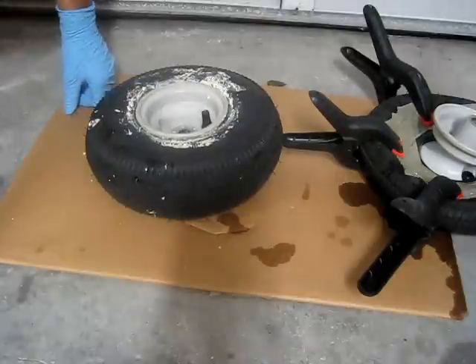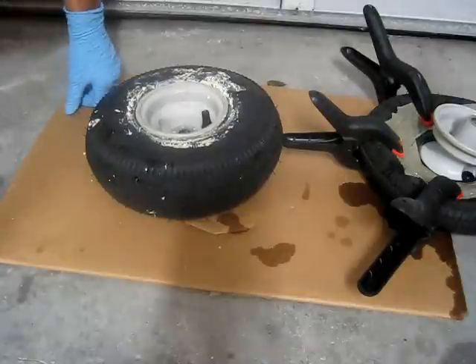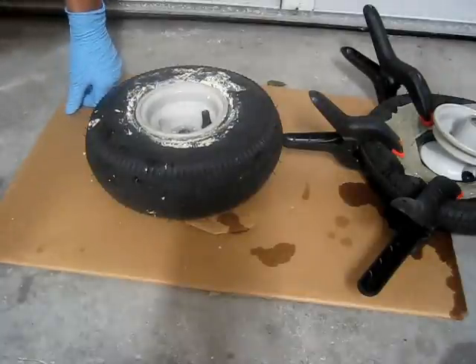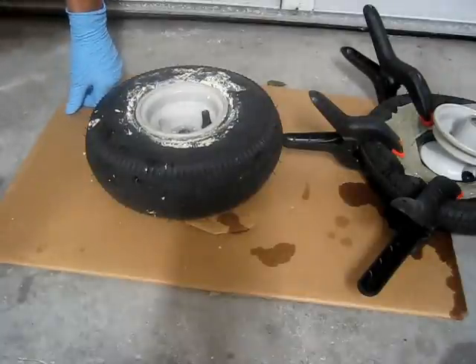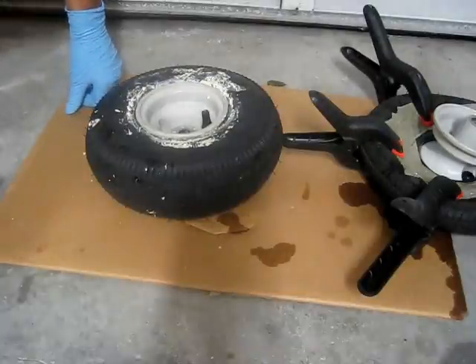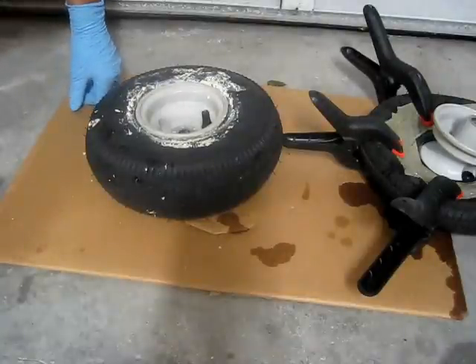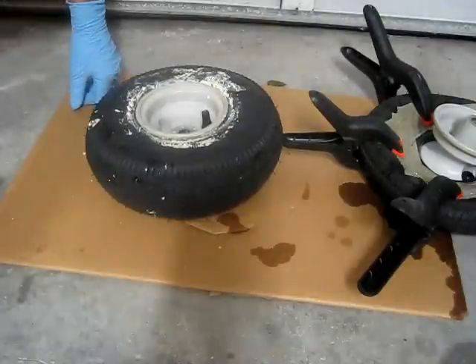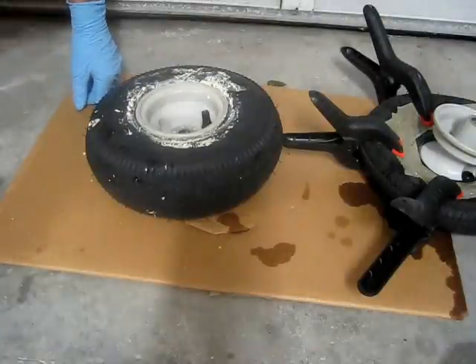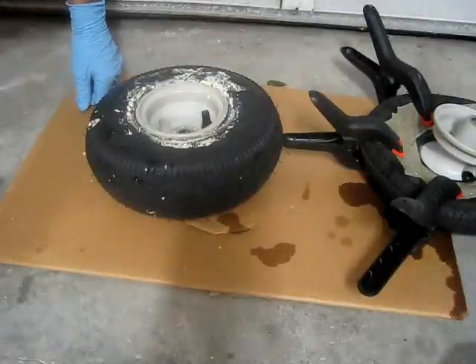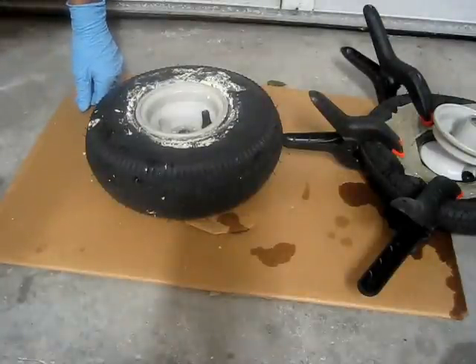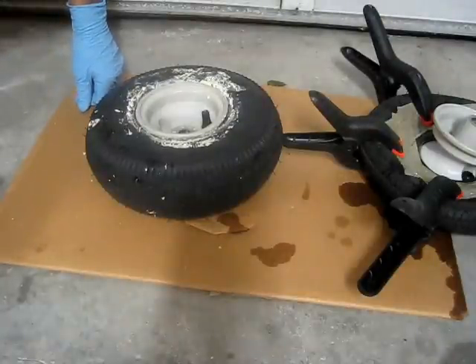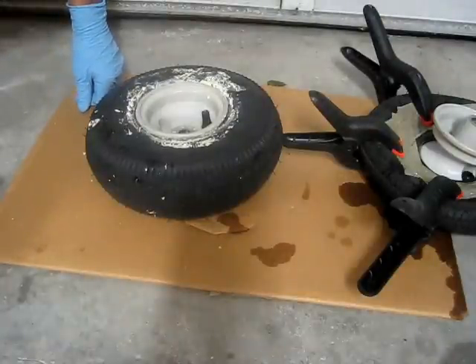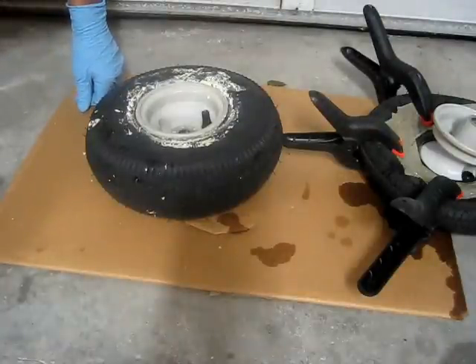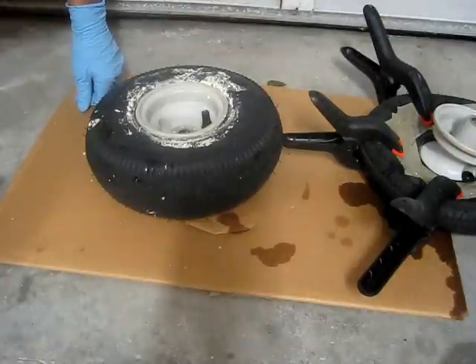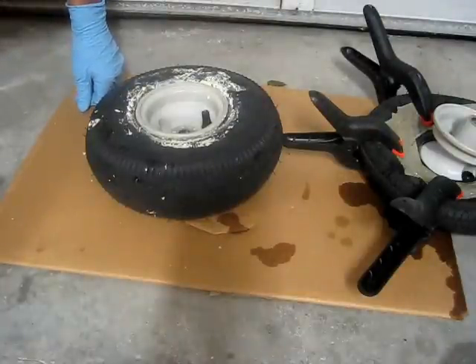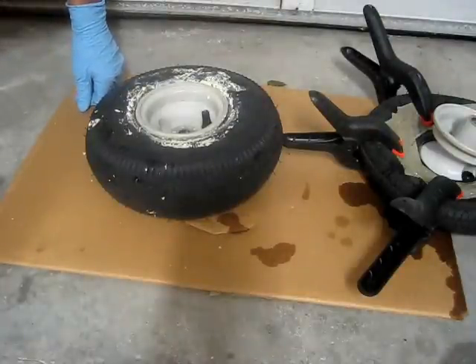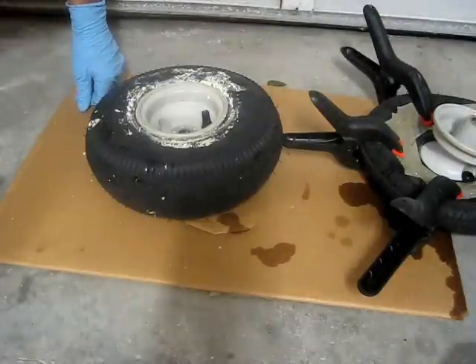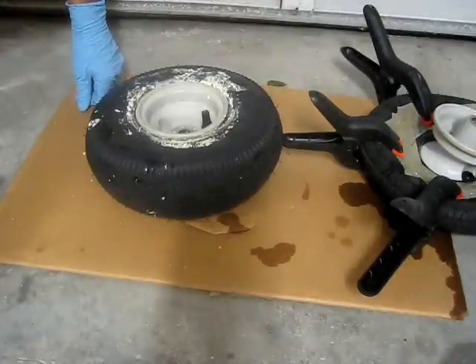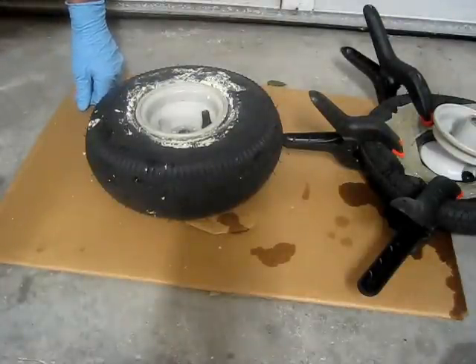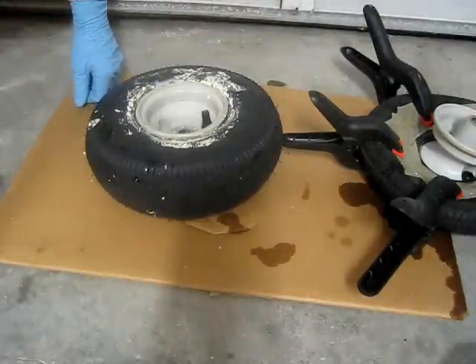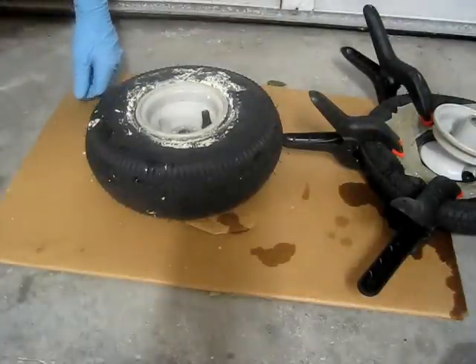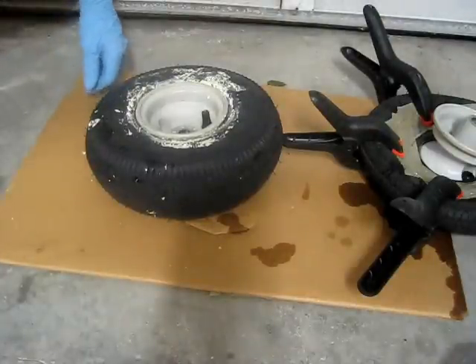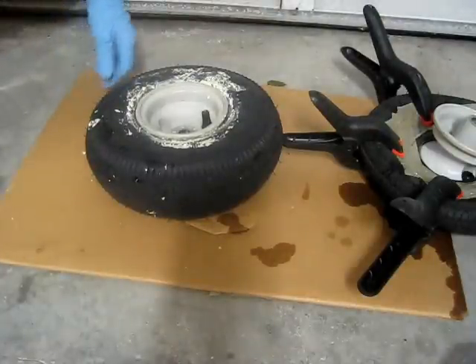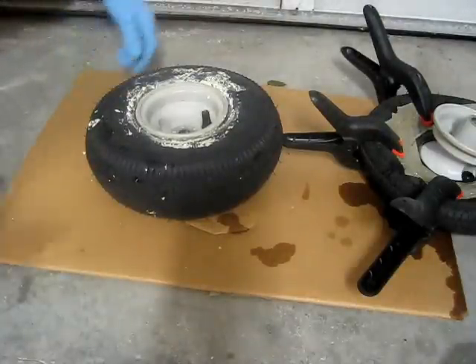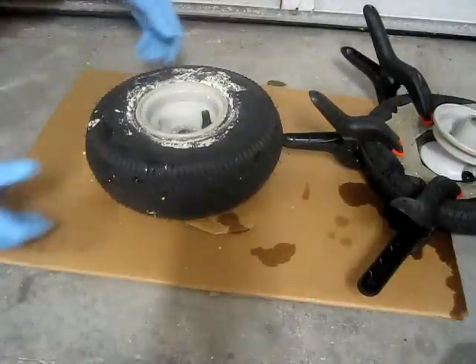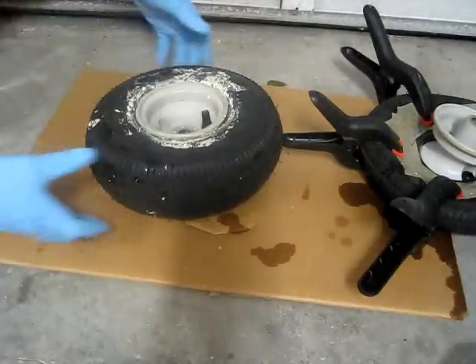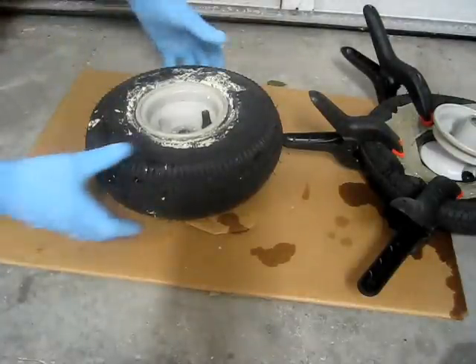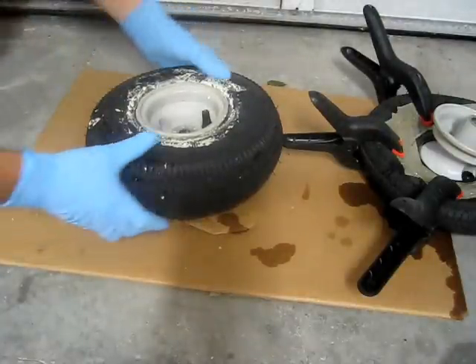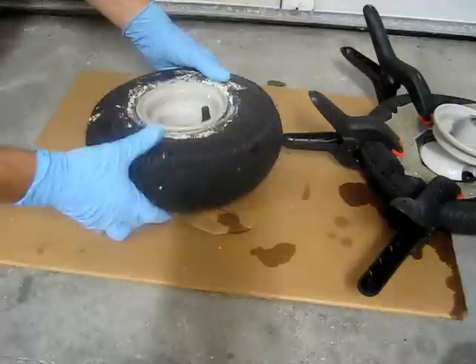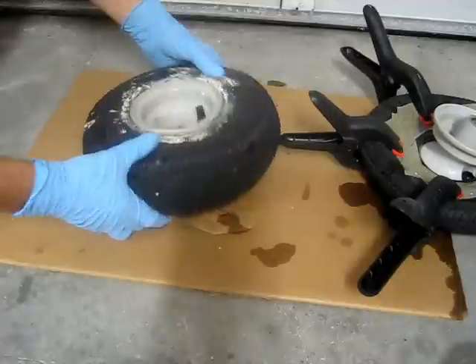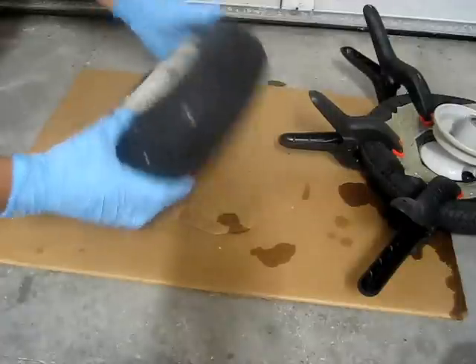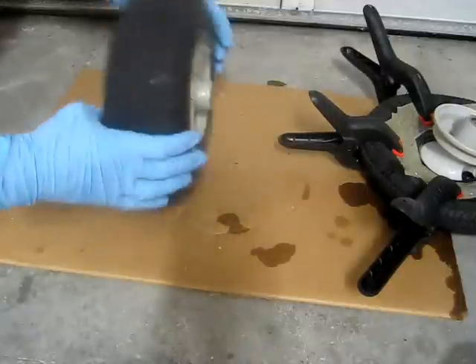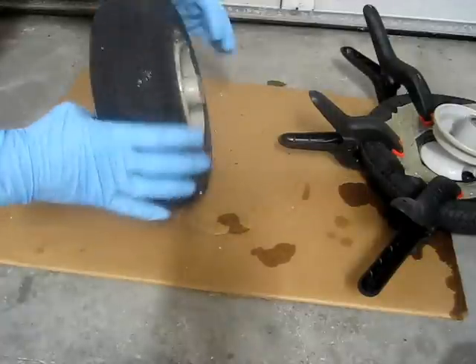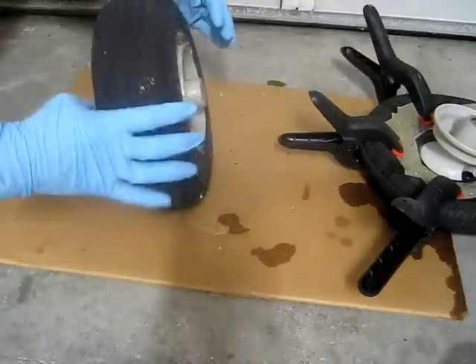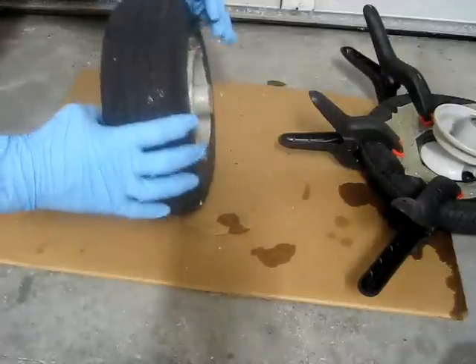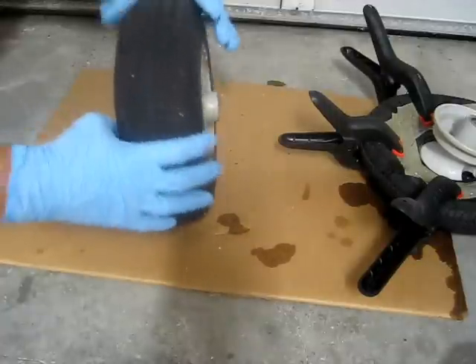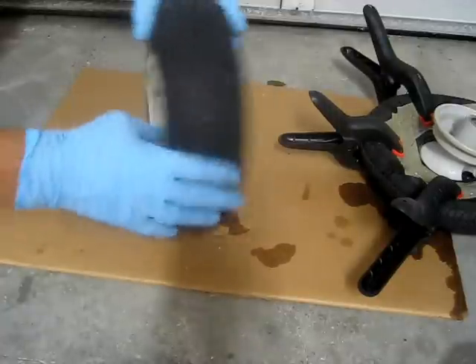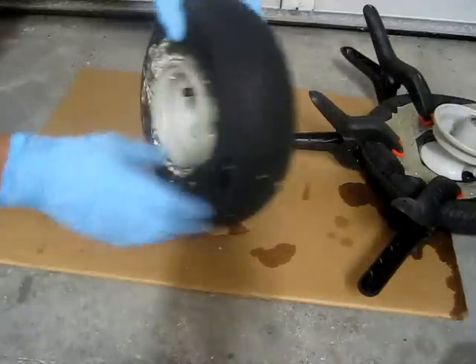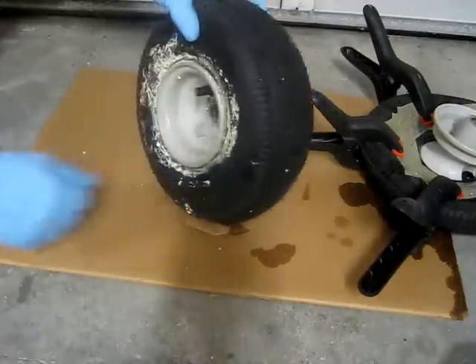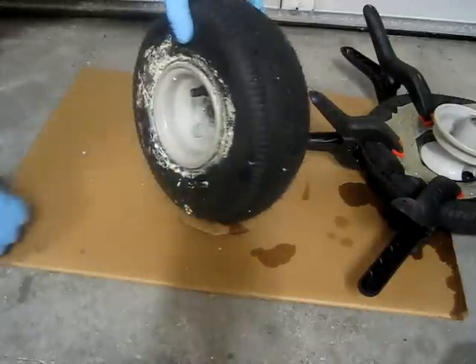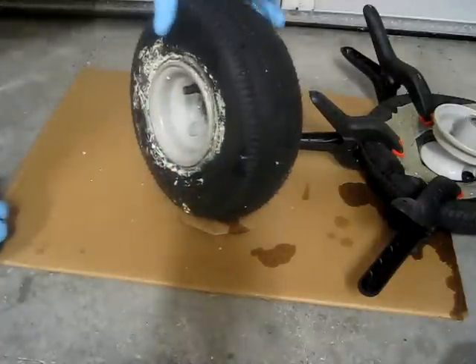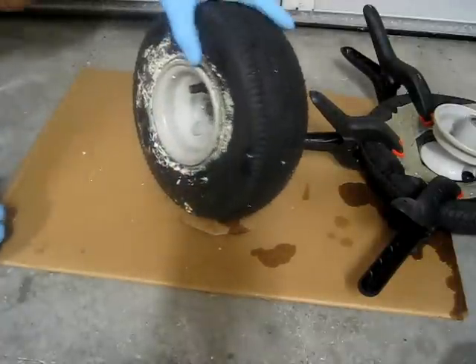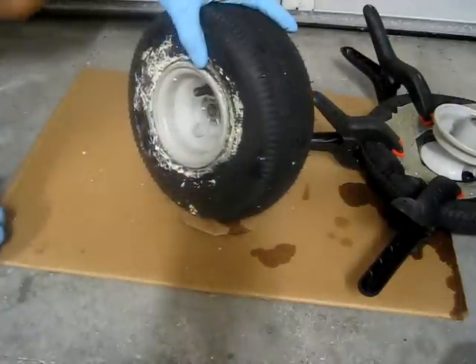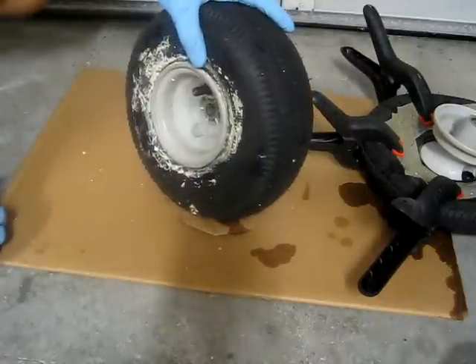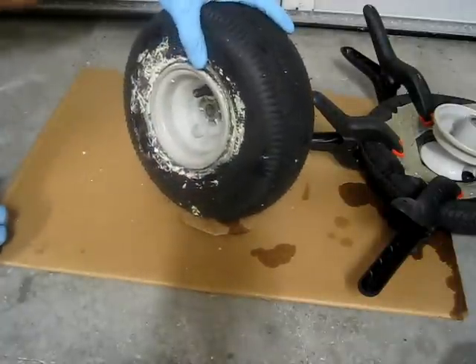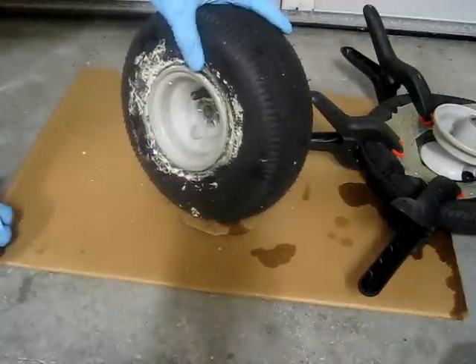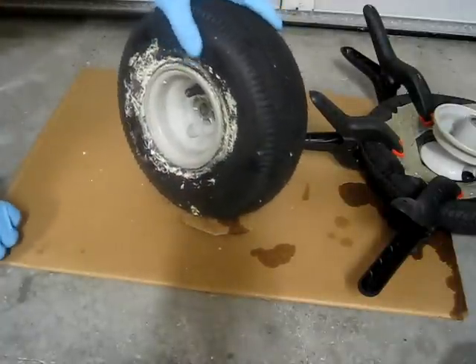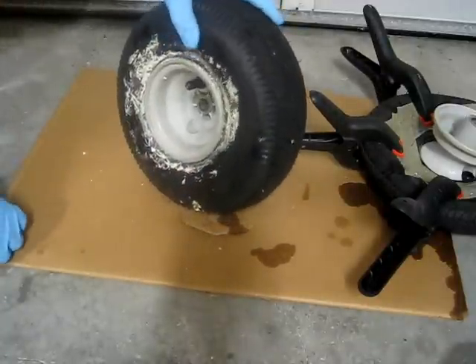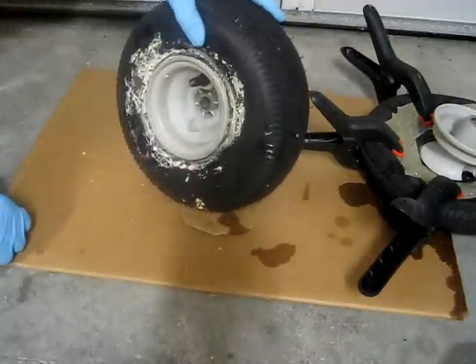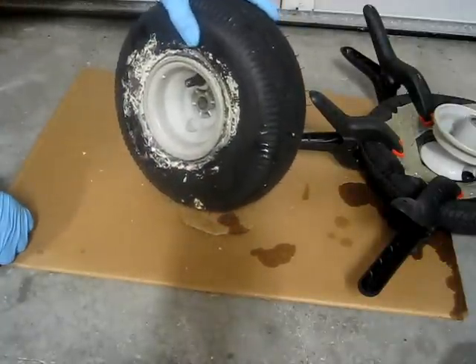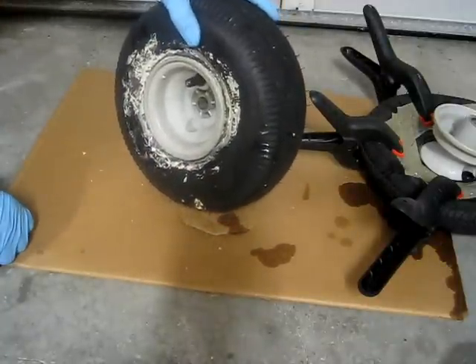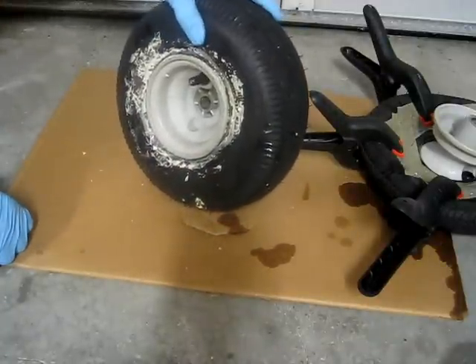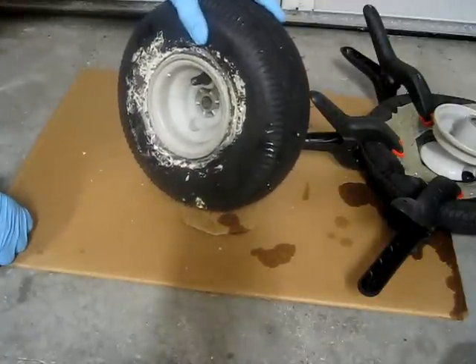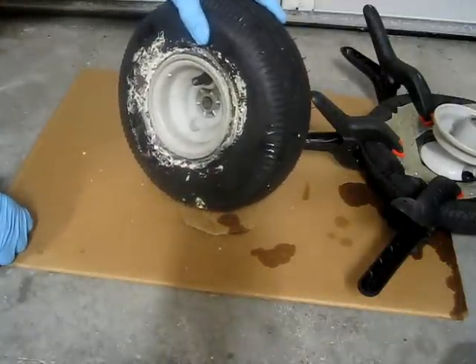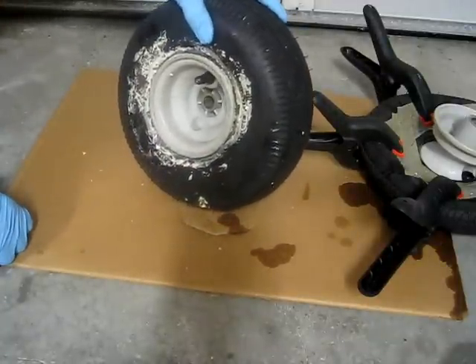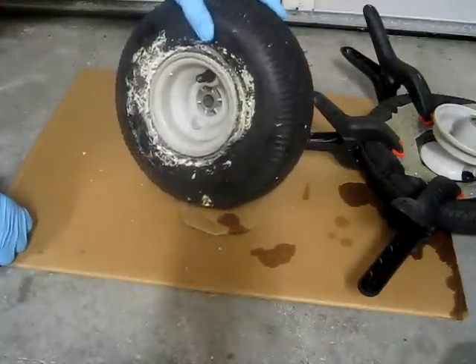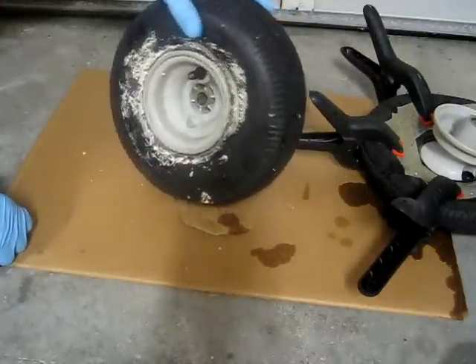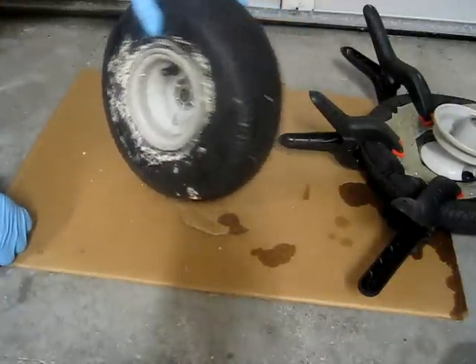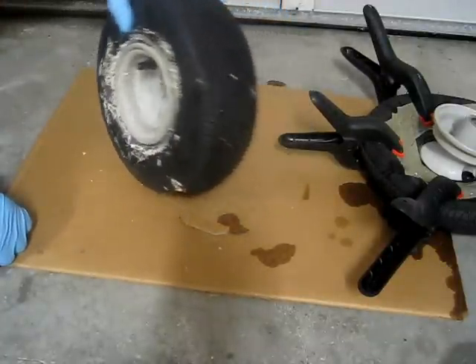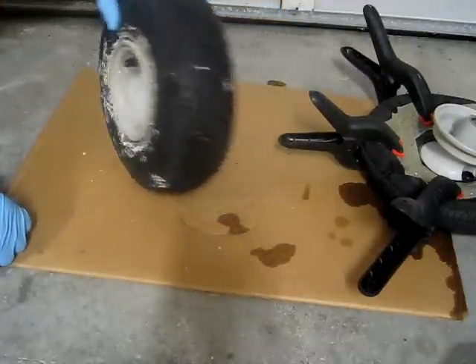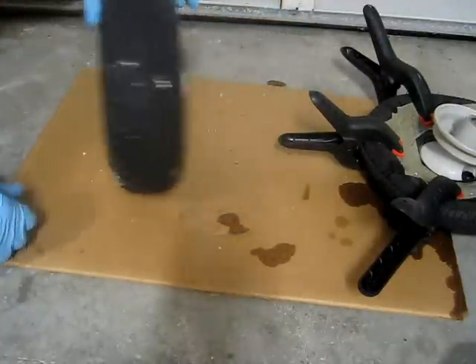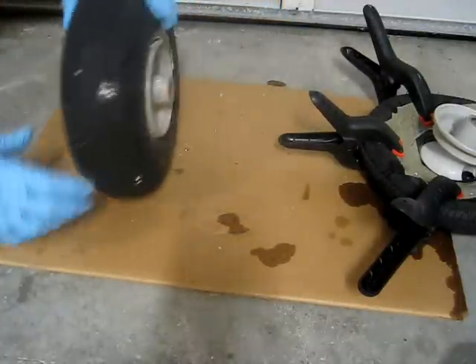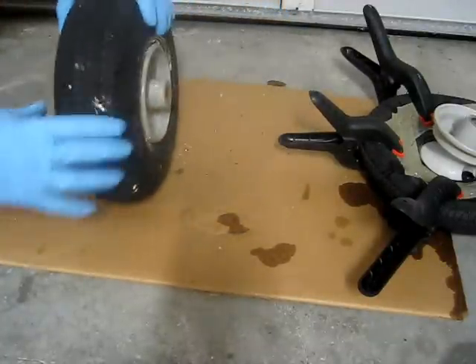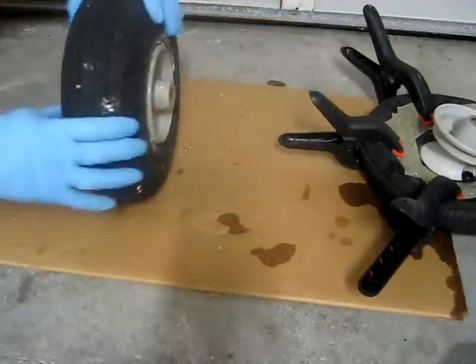I'm going to show you how to put Great Stuff foam in a tire — small tires — so that they won't go flat on you again.